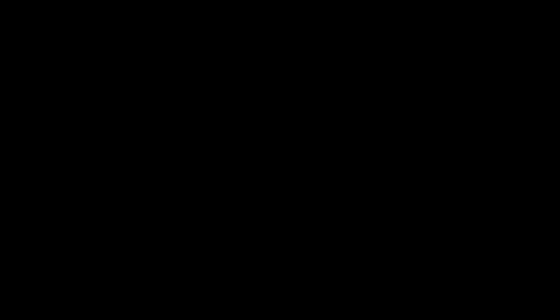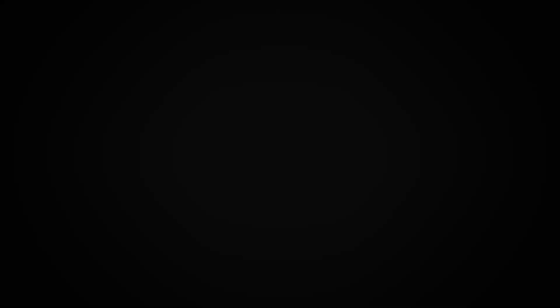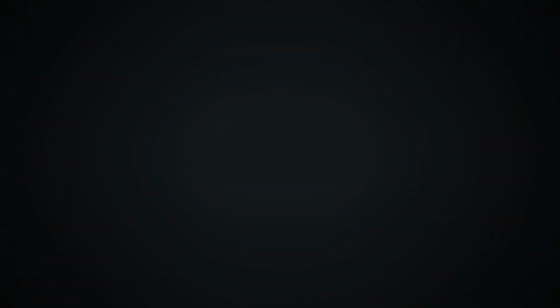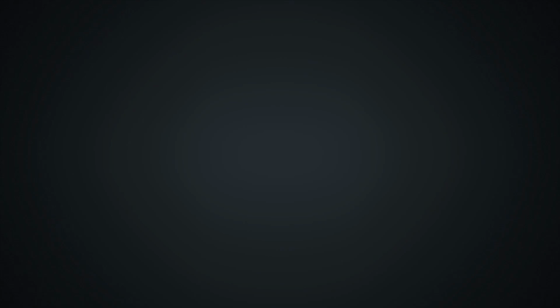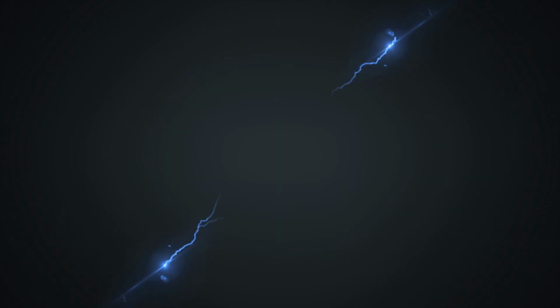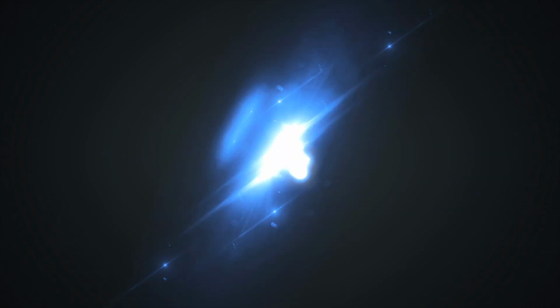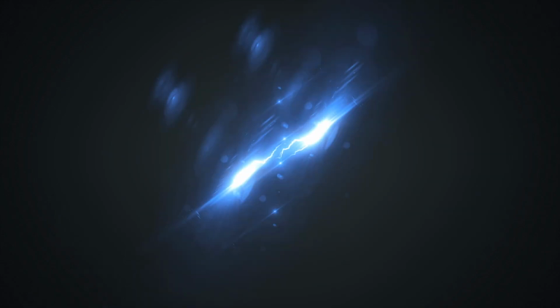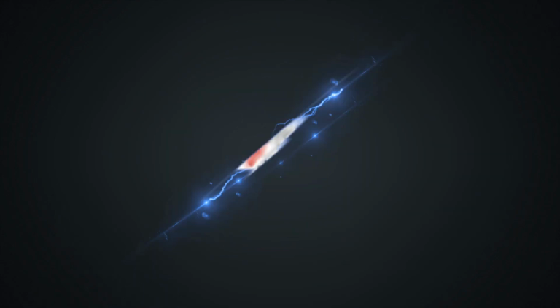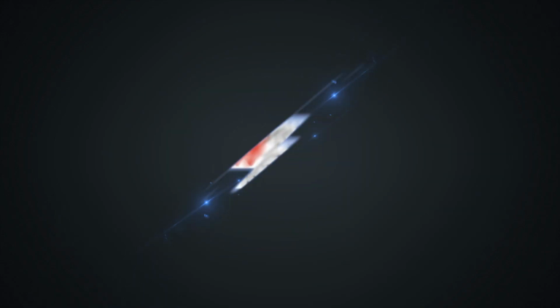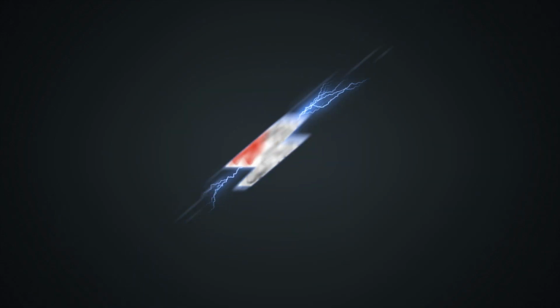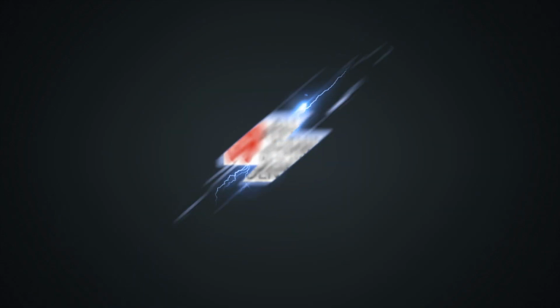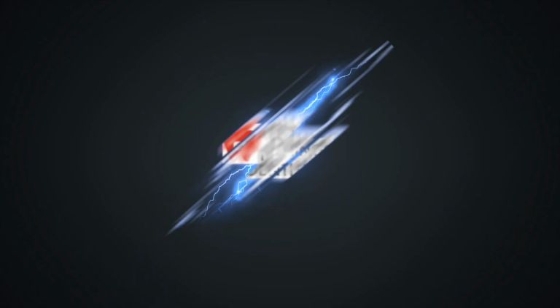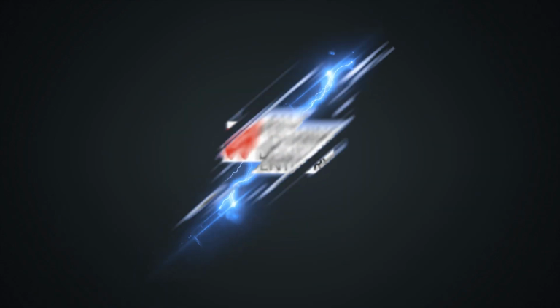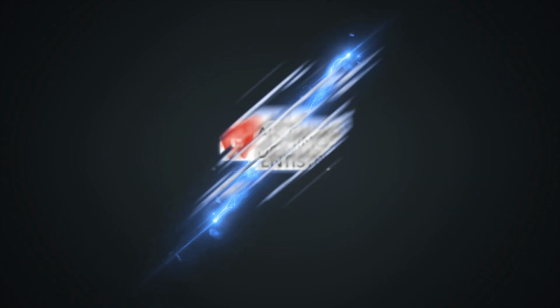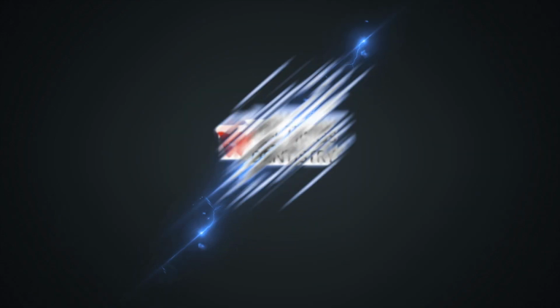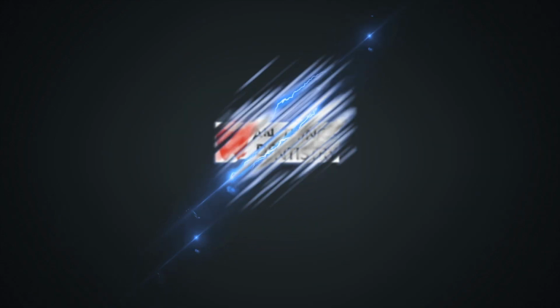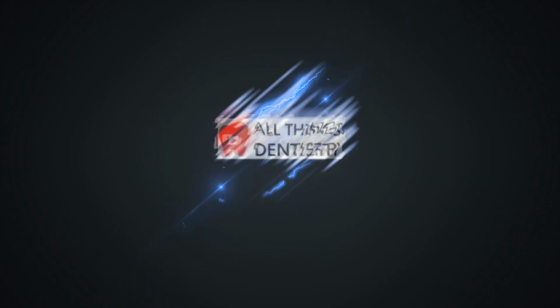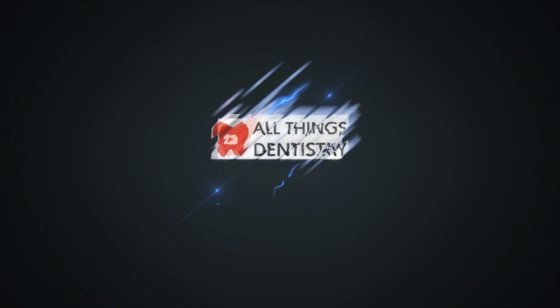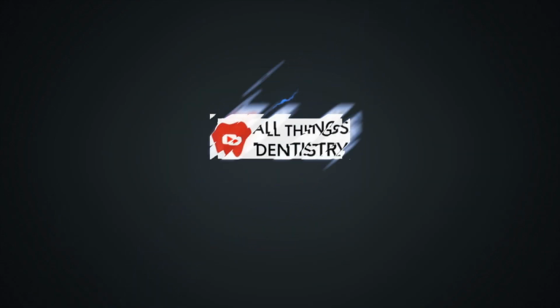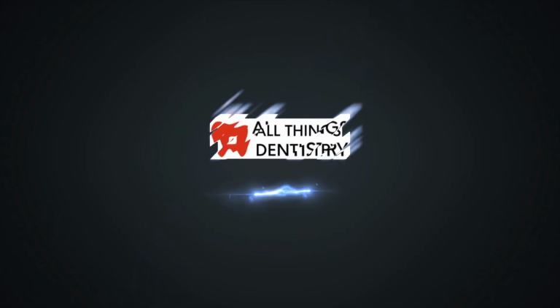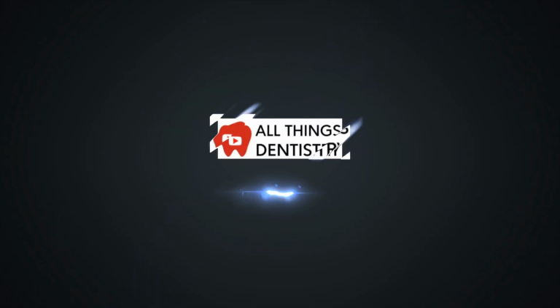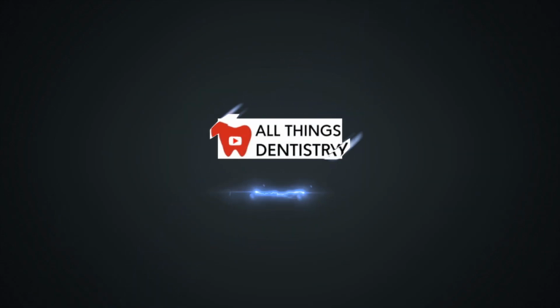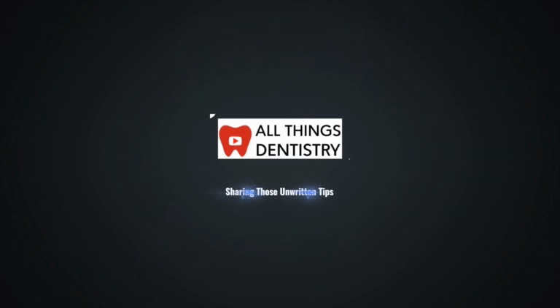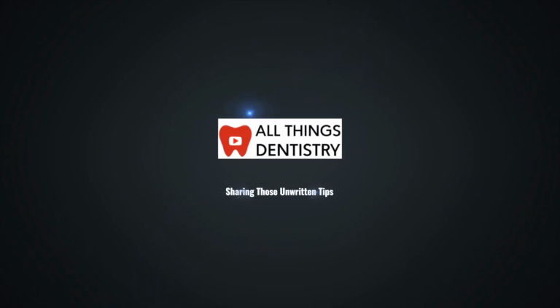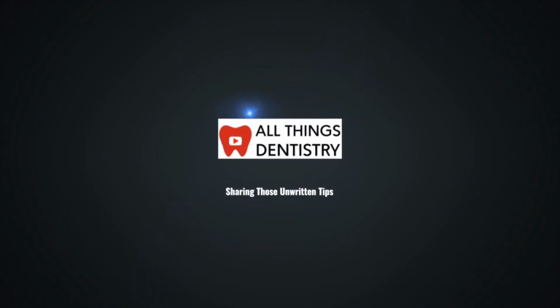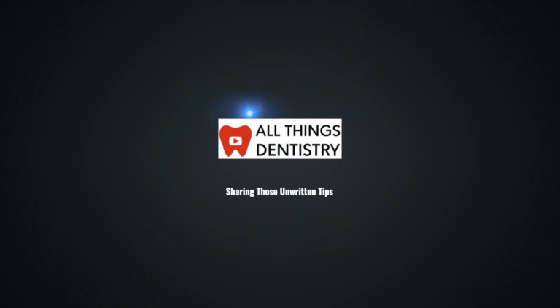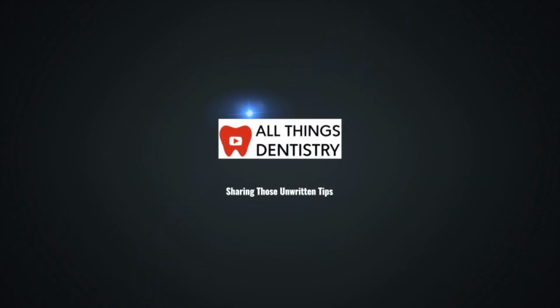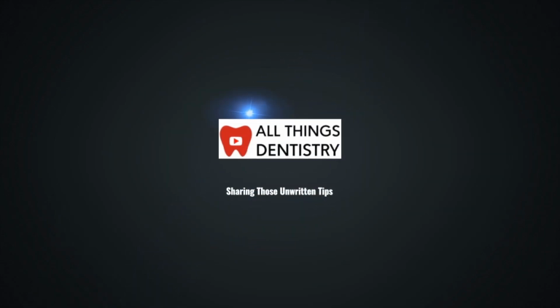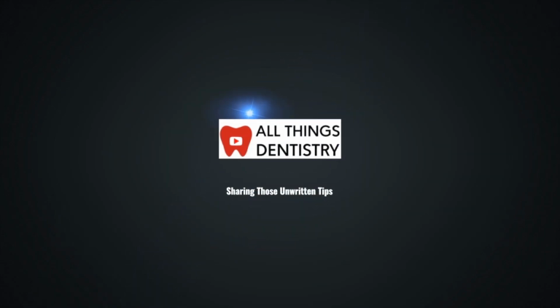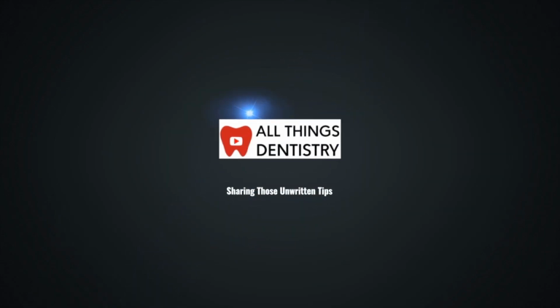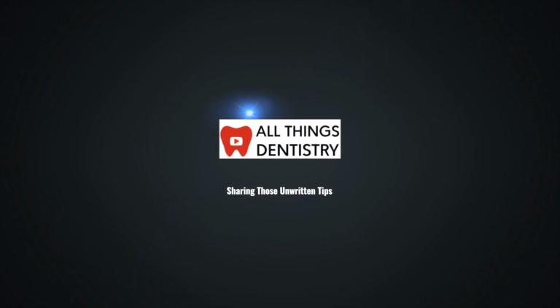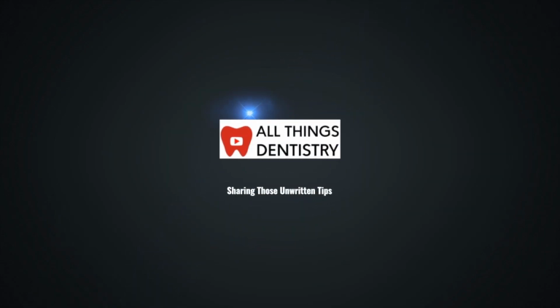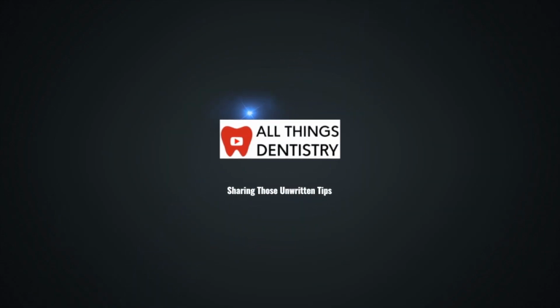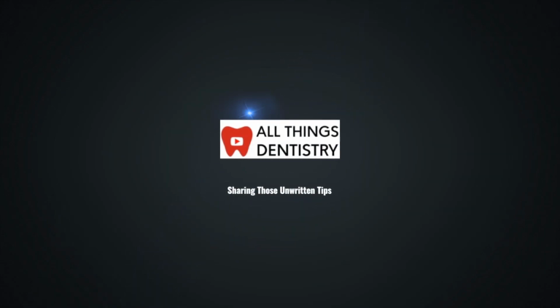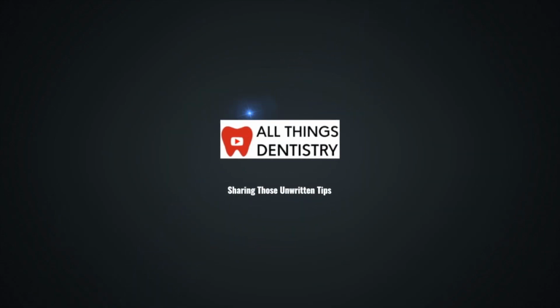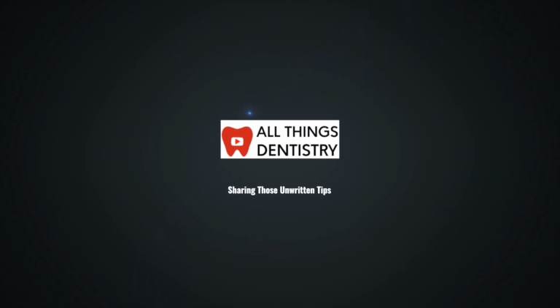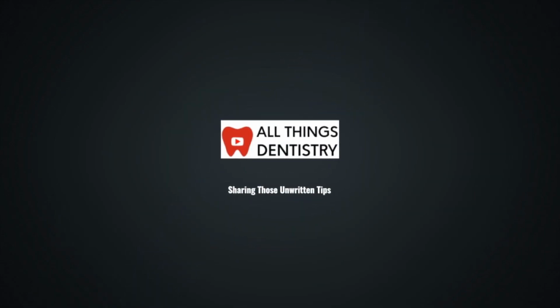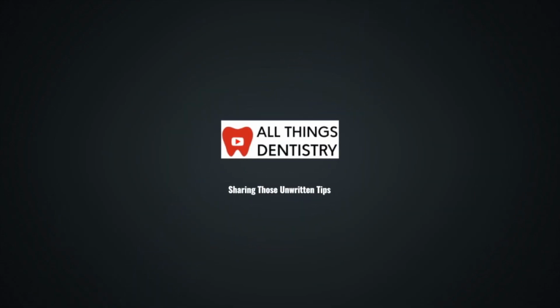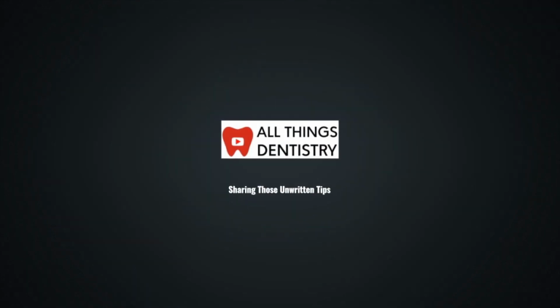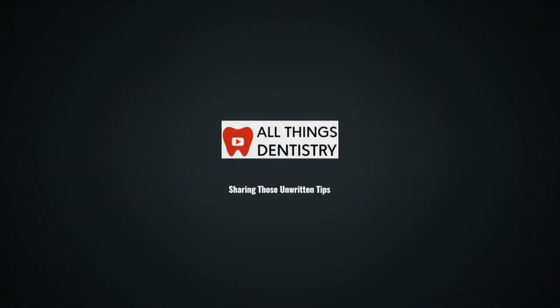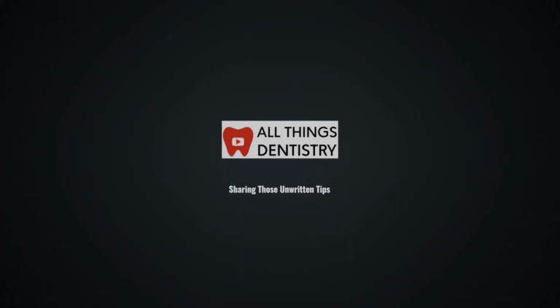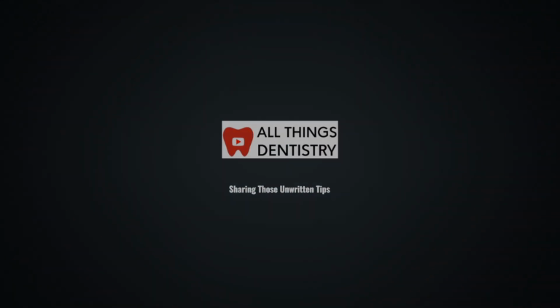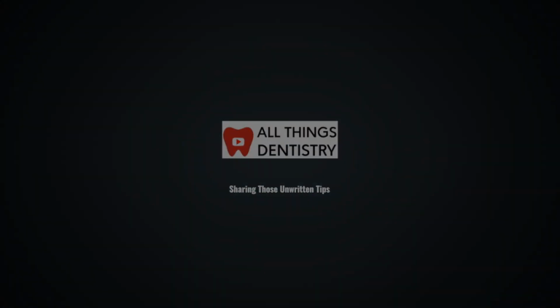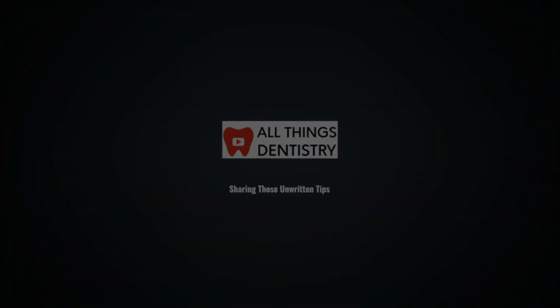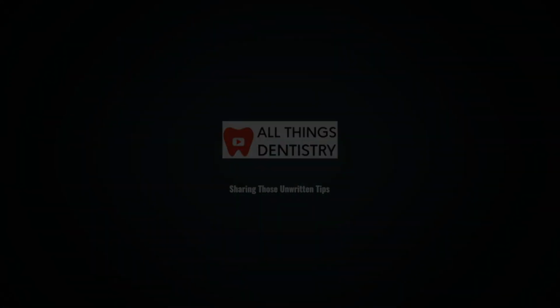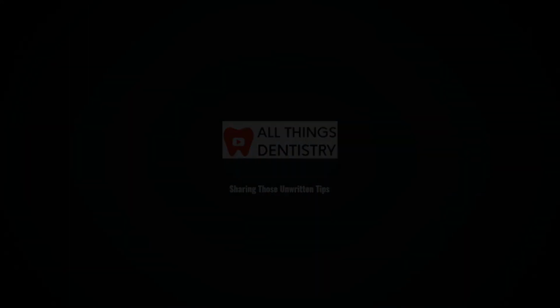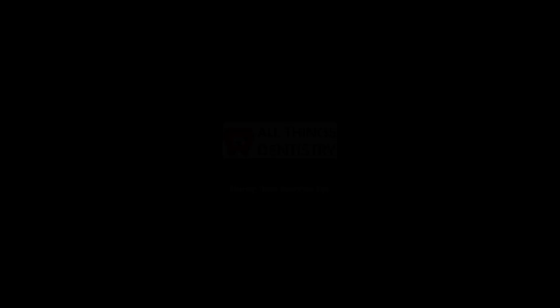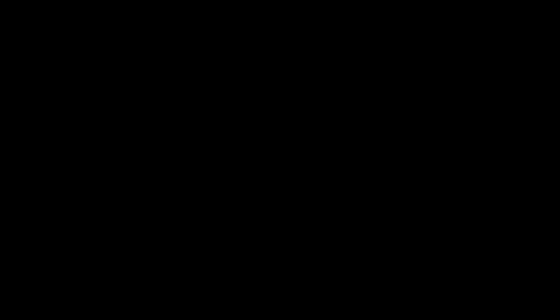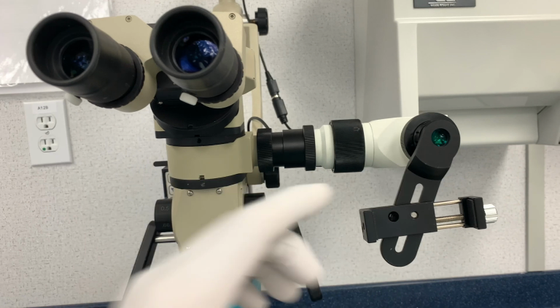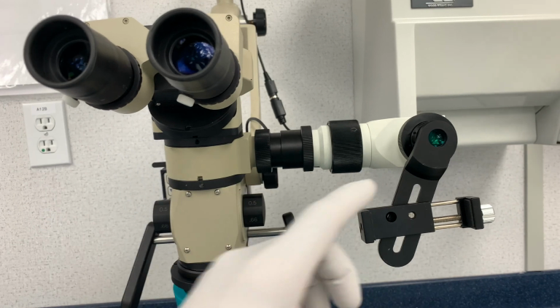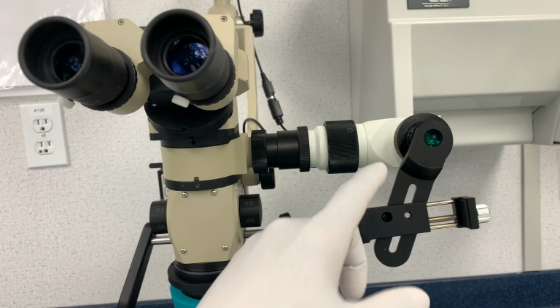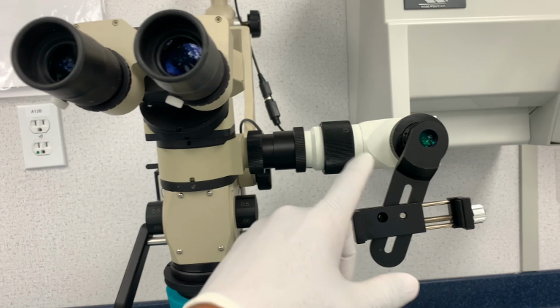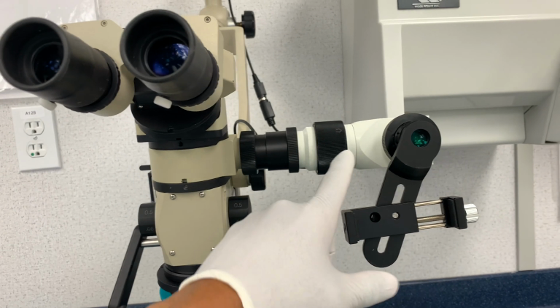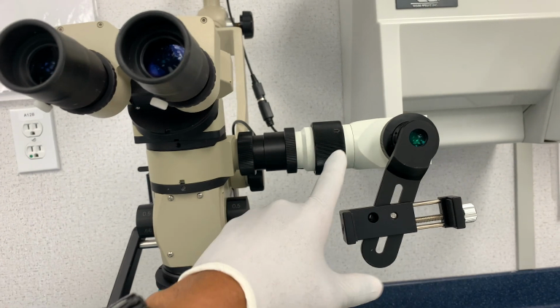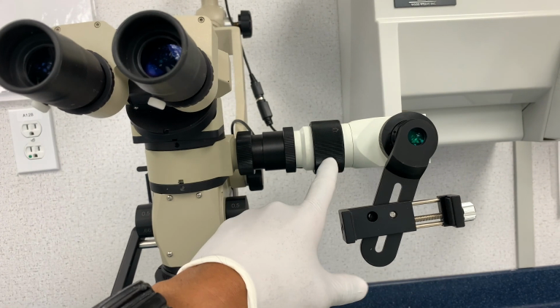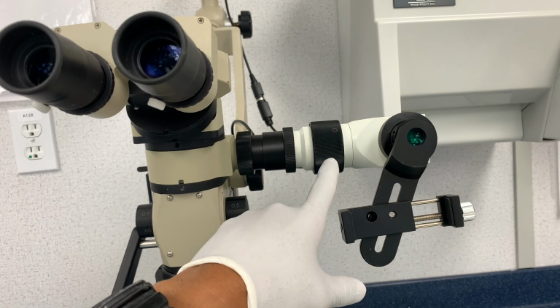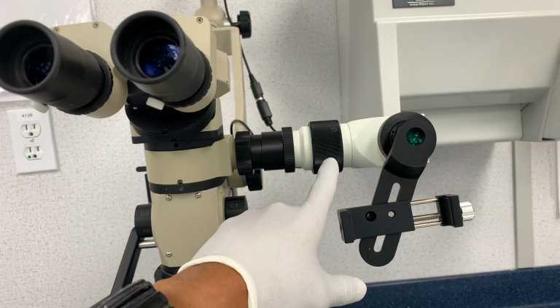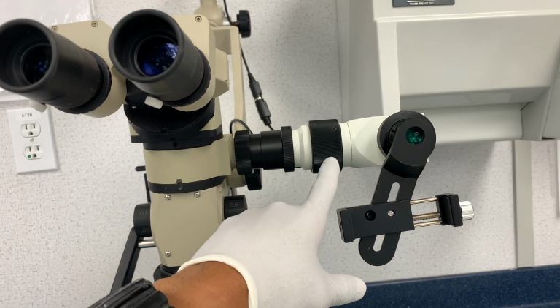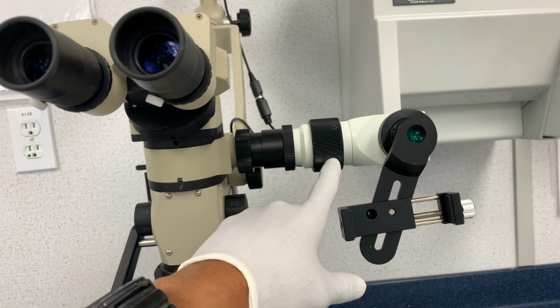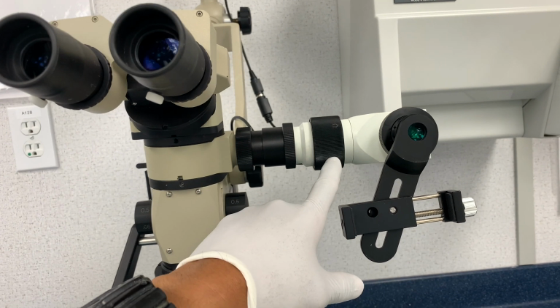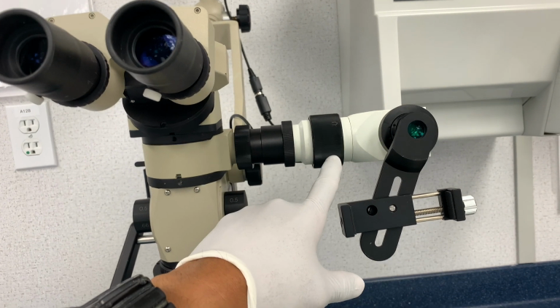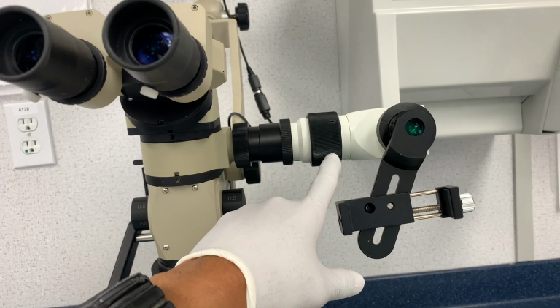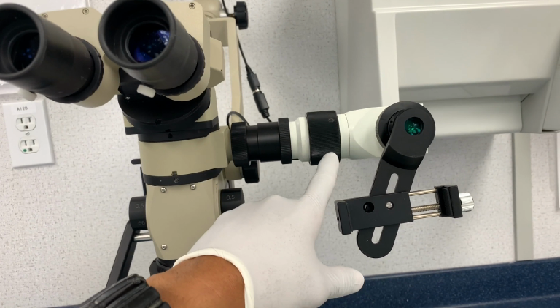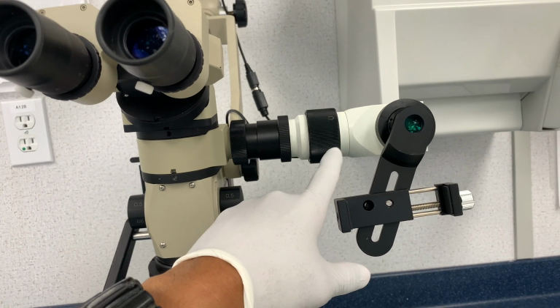Yeah, as from All Things Dentistry, the place where we're passionate about sharing those unwritten hints and tips of dentistry, today is a really neat day.